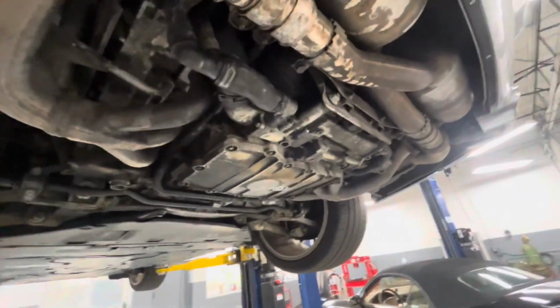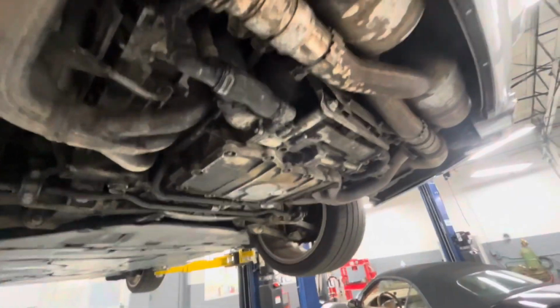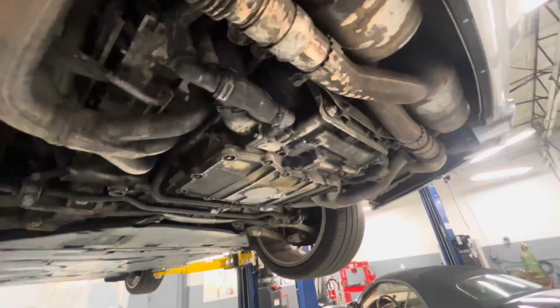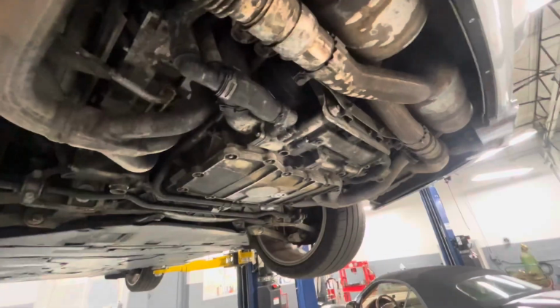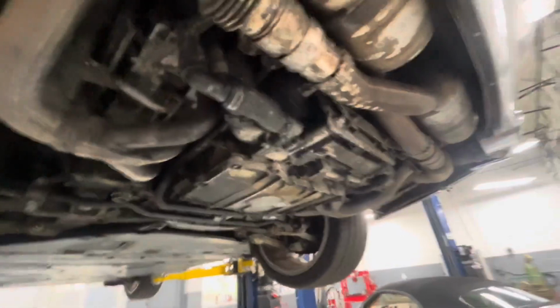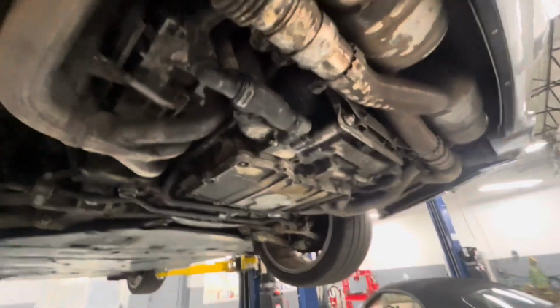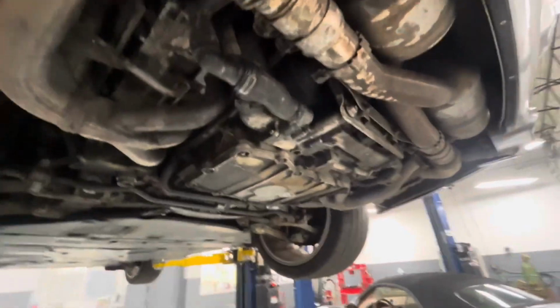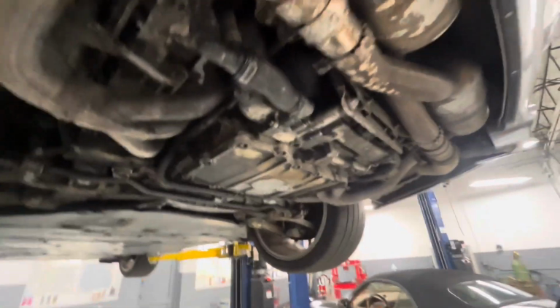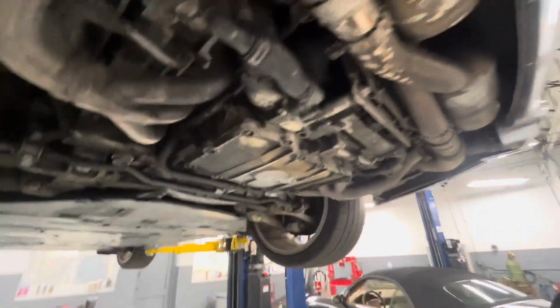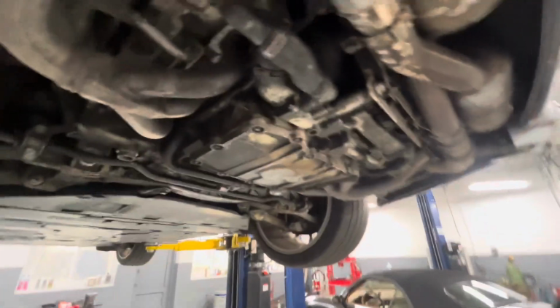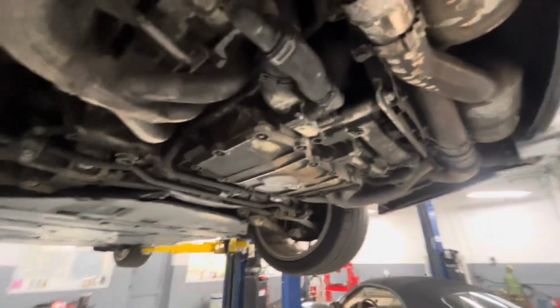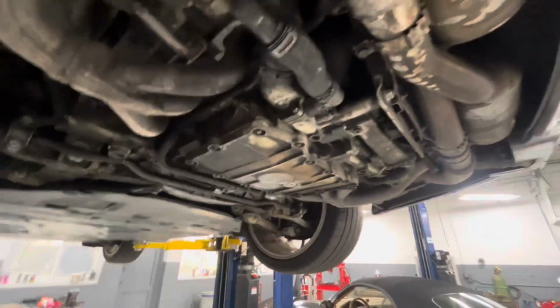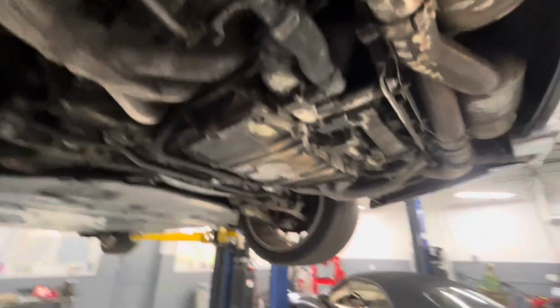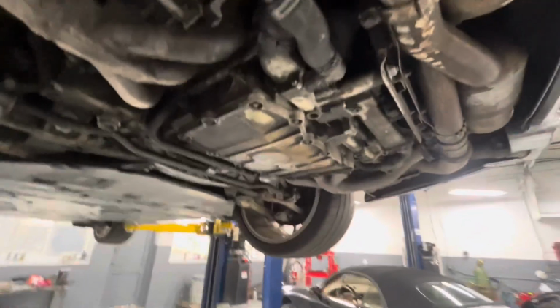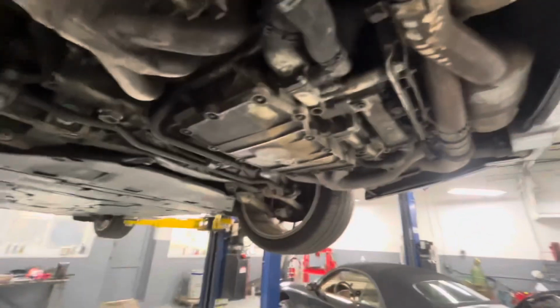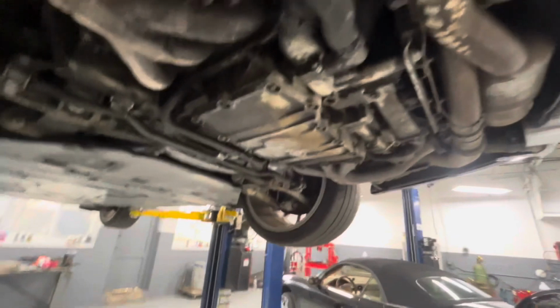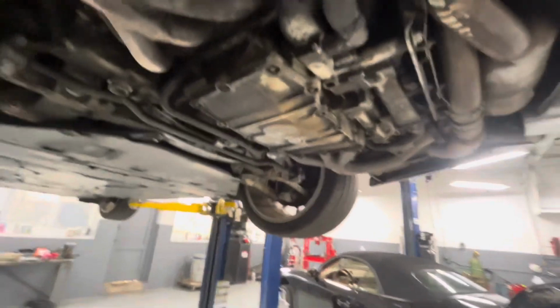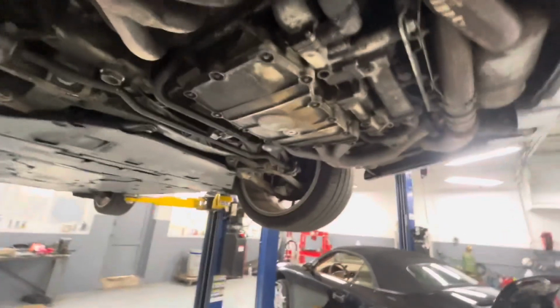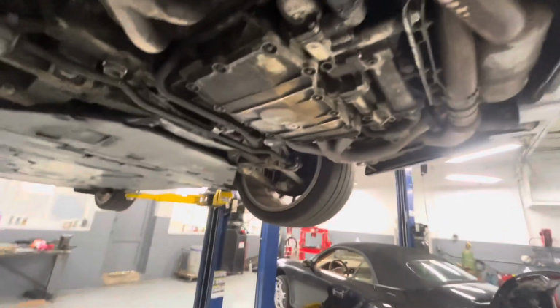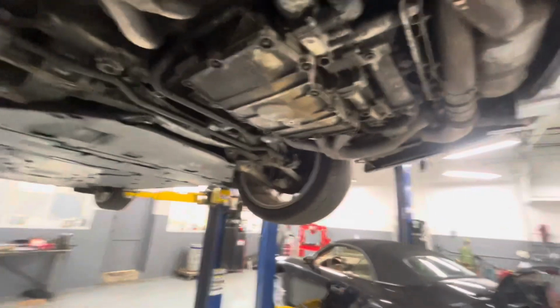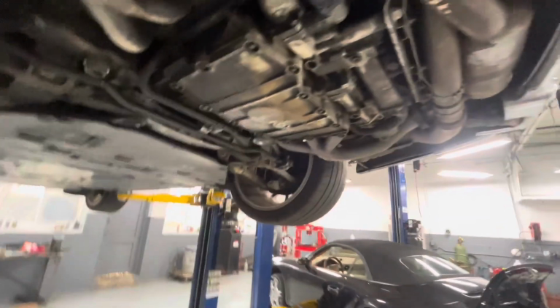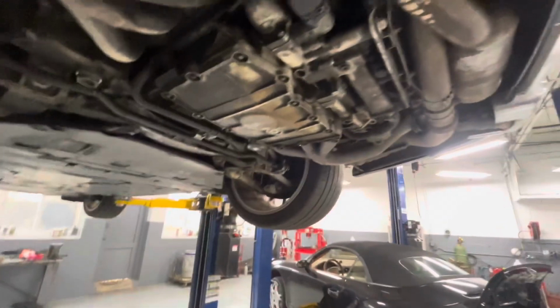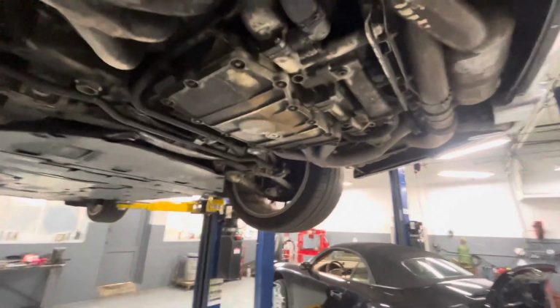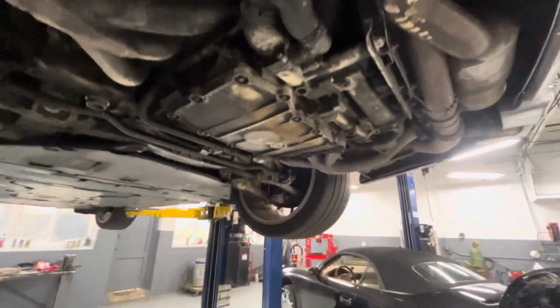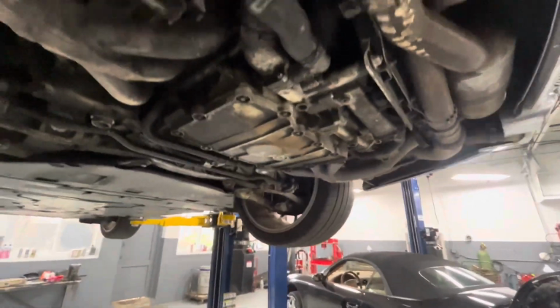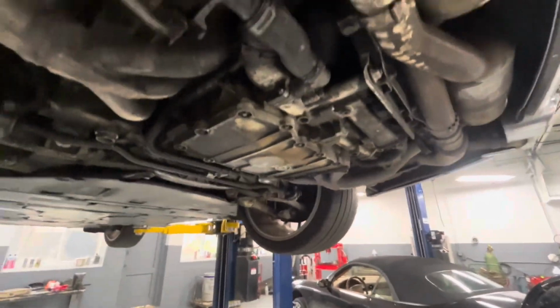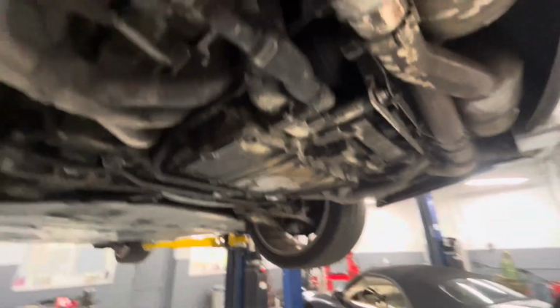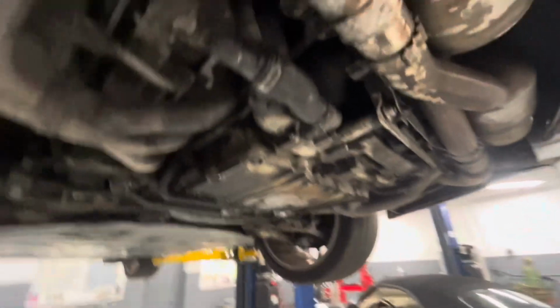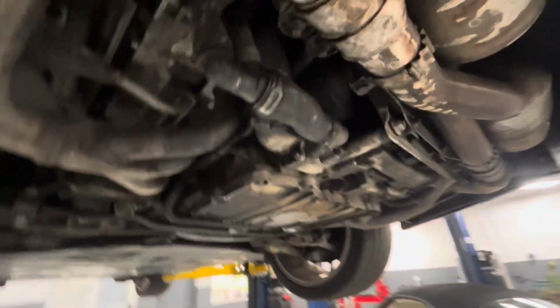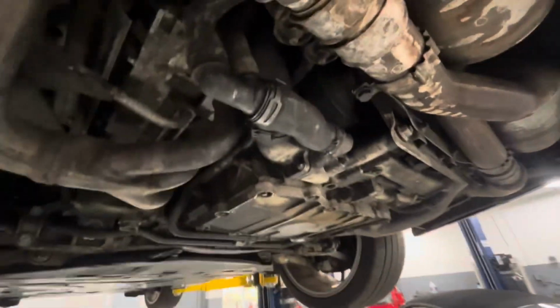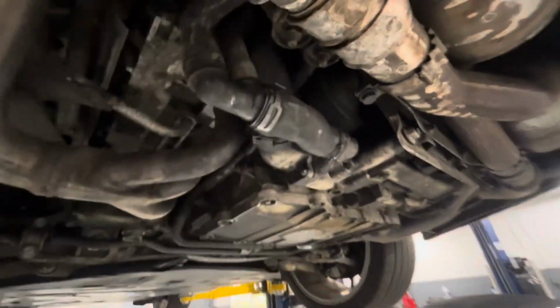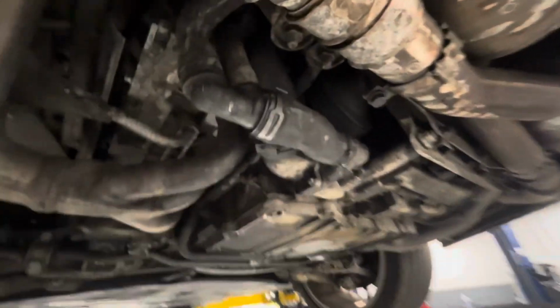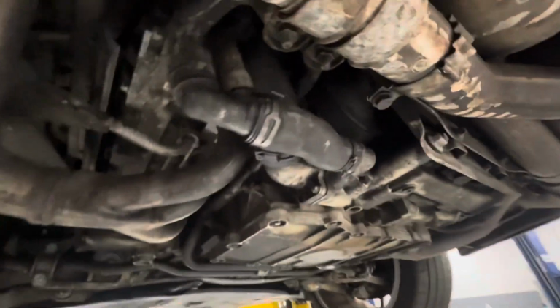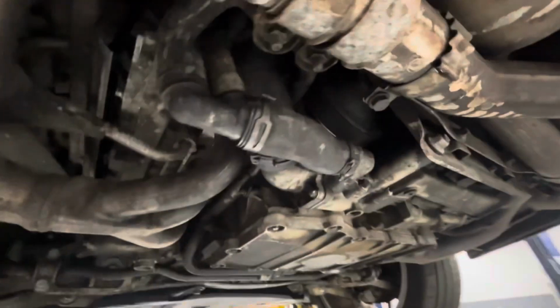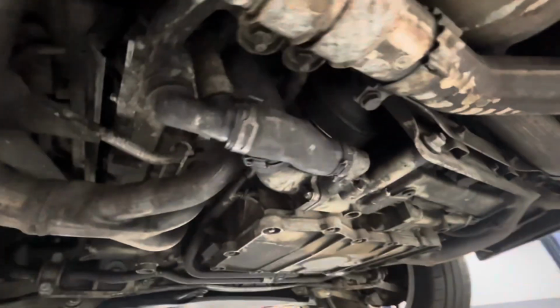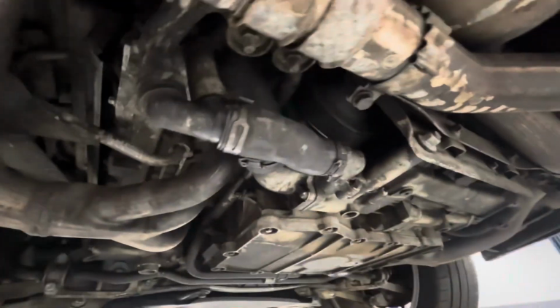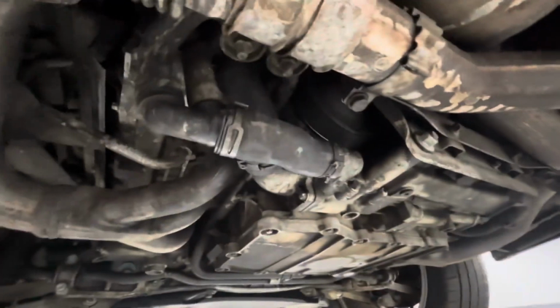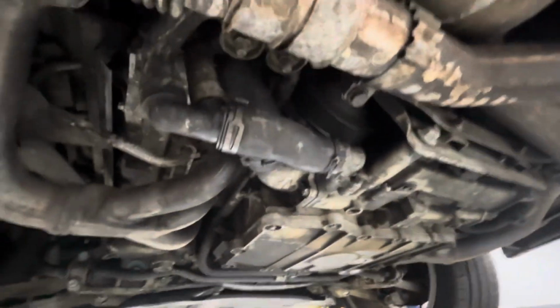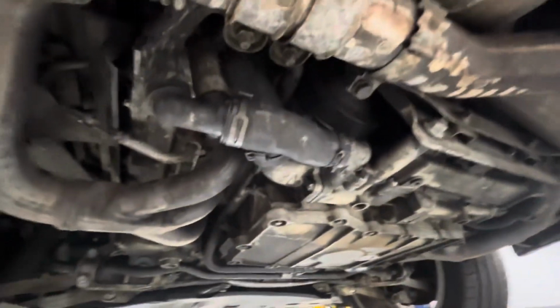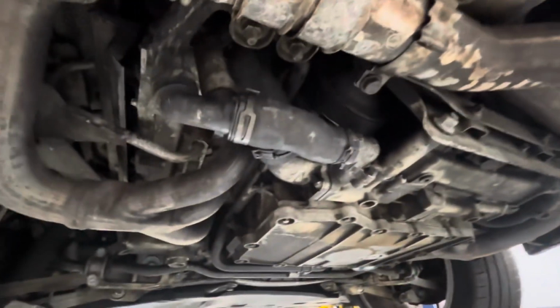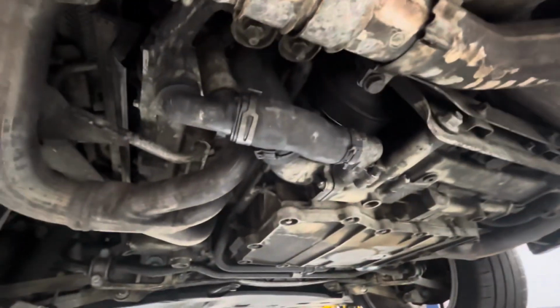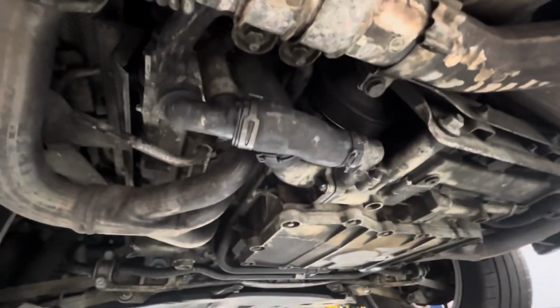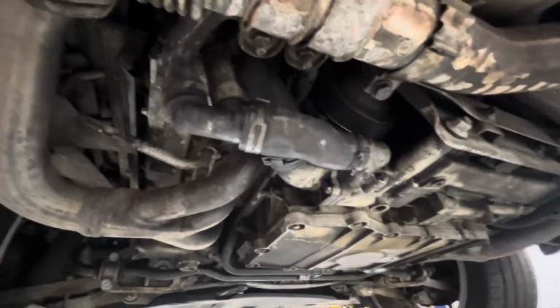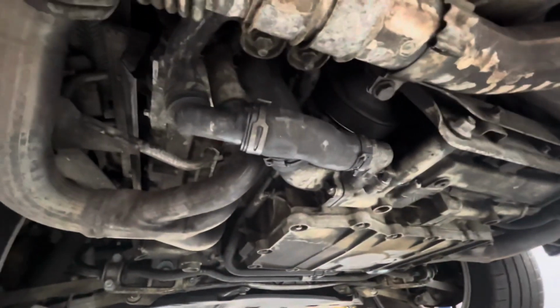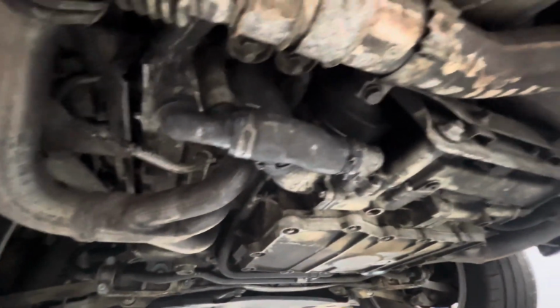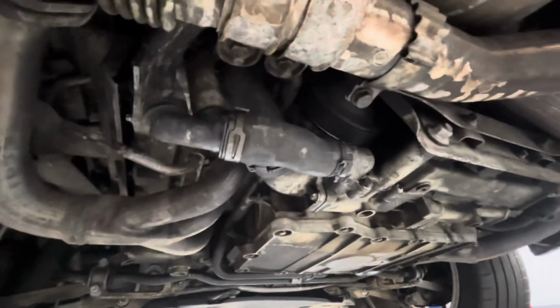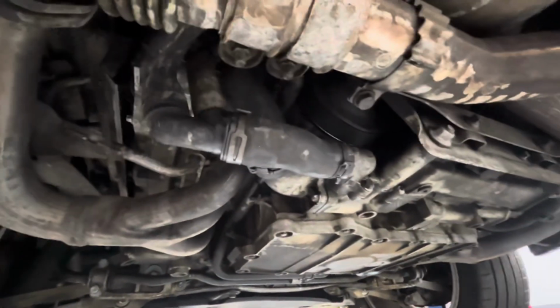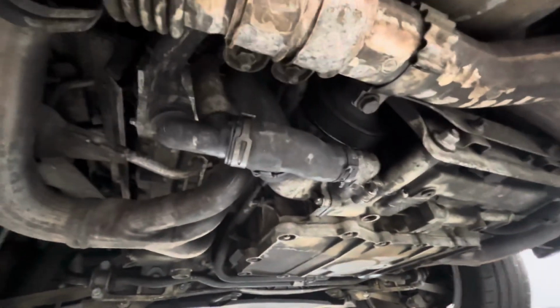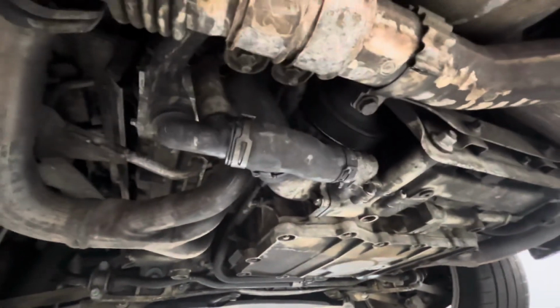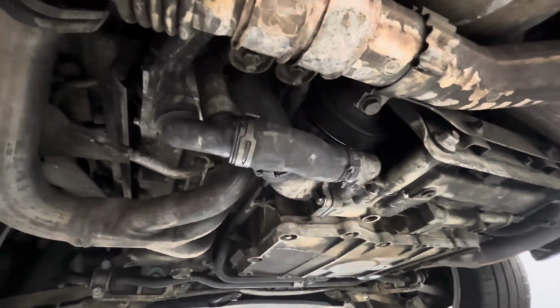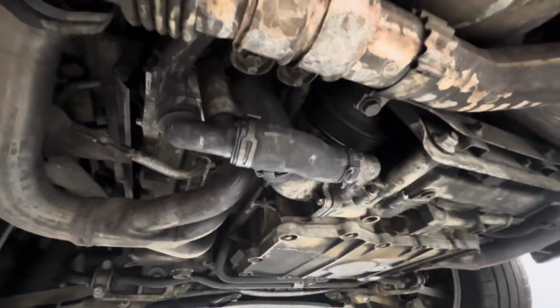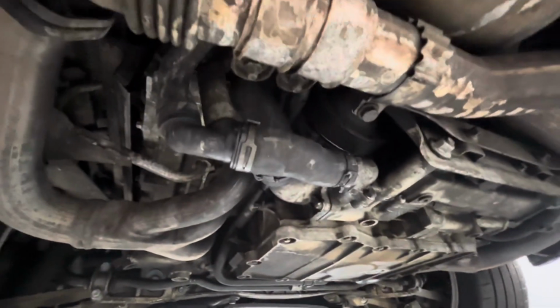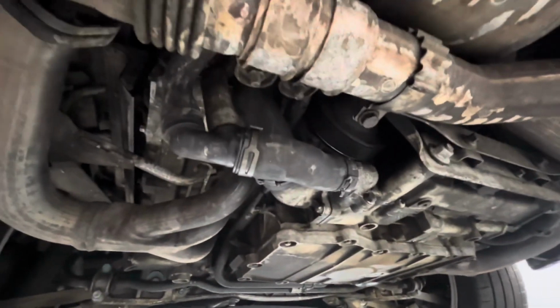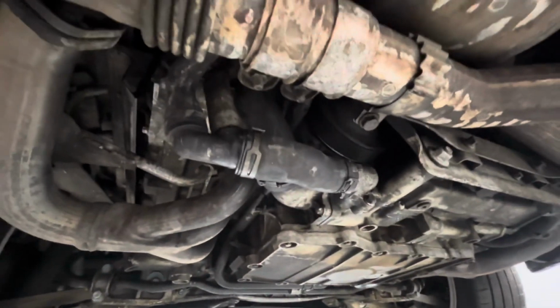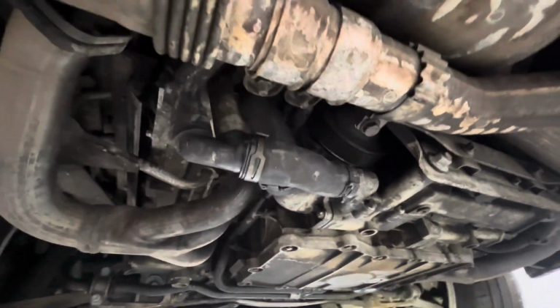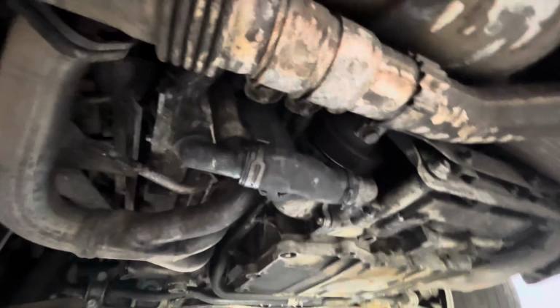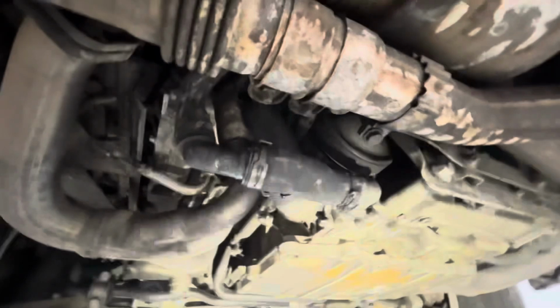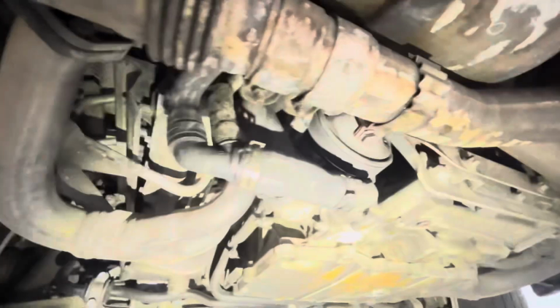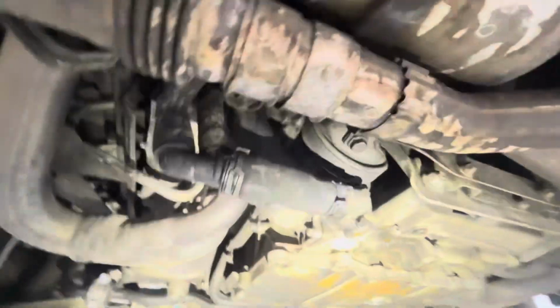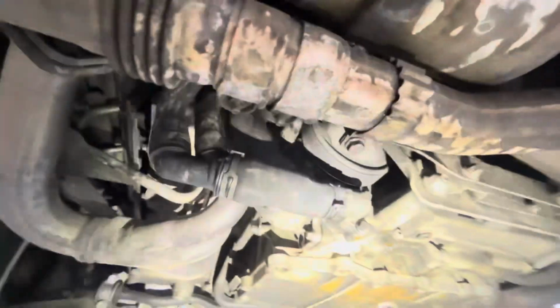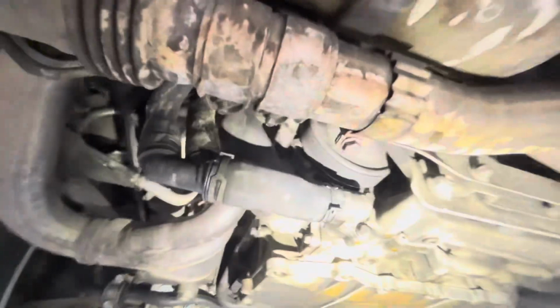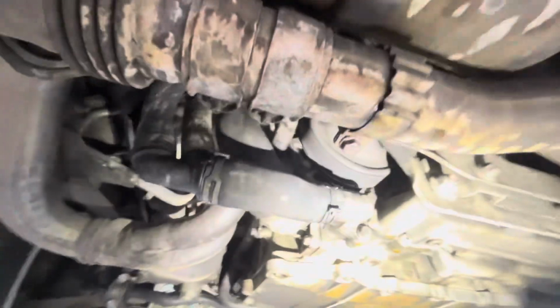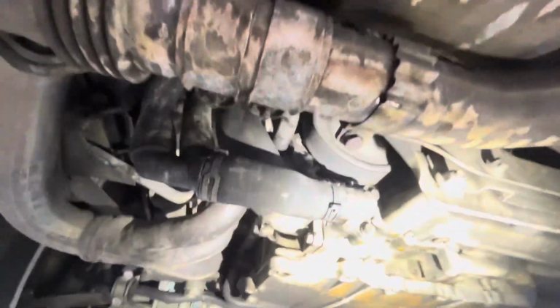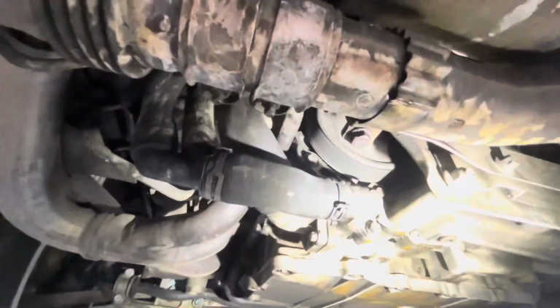If the bearing is bad on the pump itself, there'll be movement there, but only when it's running.